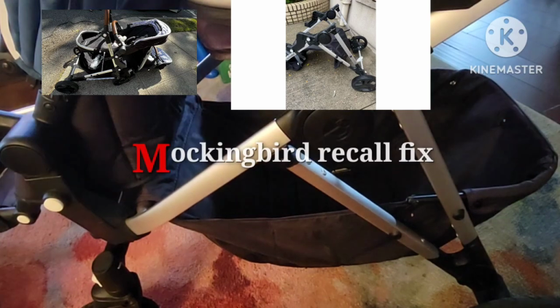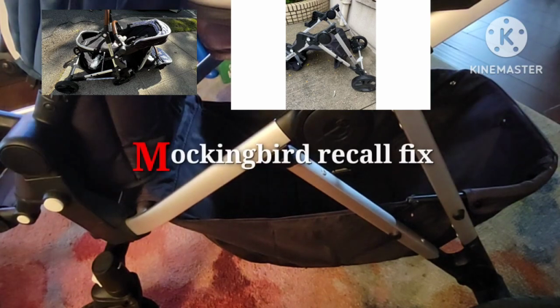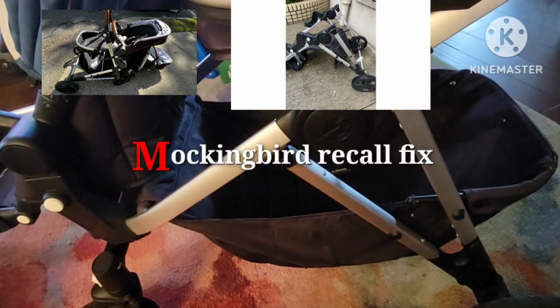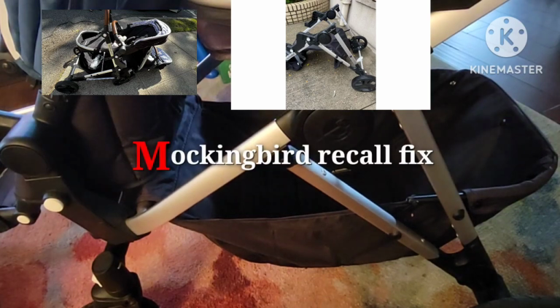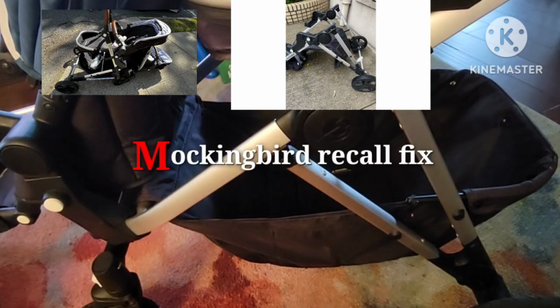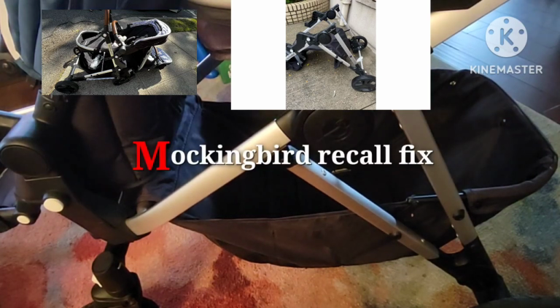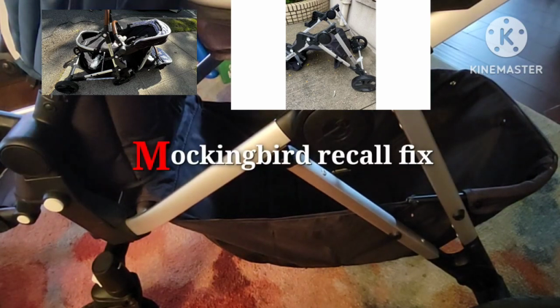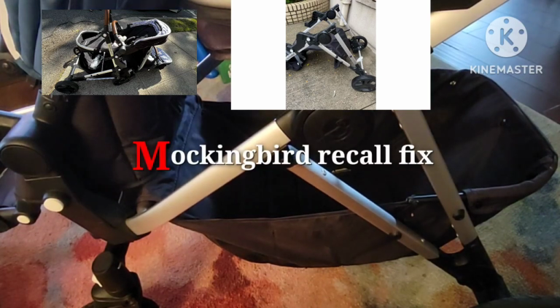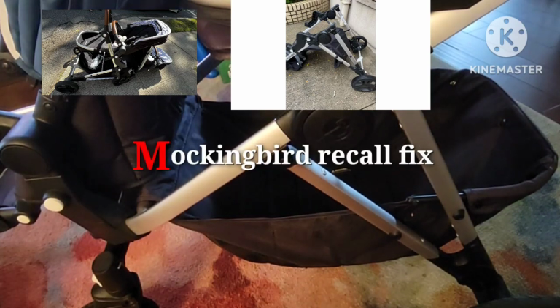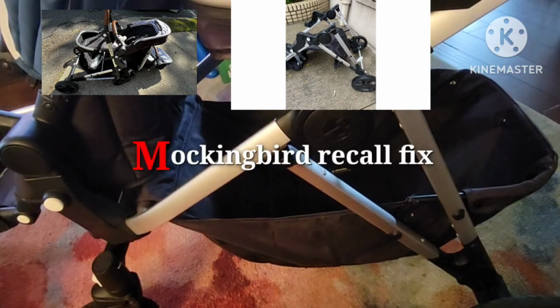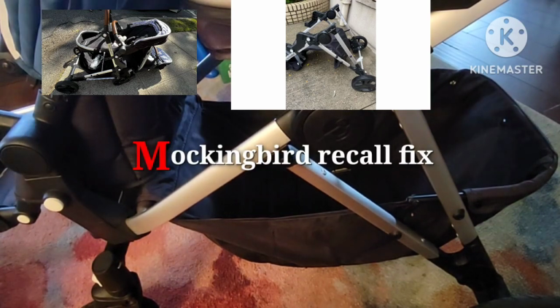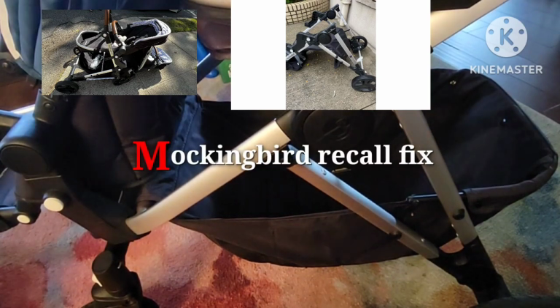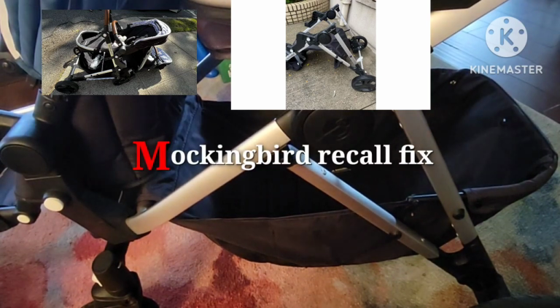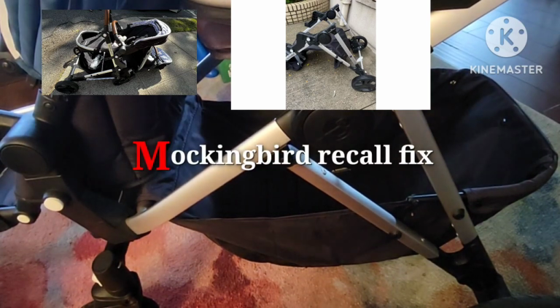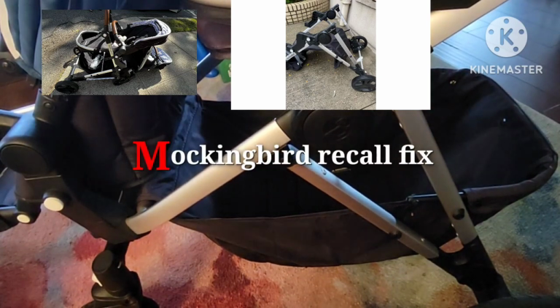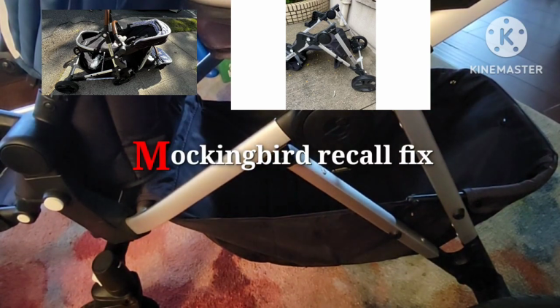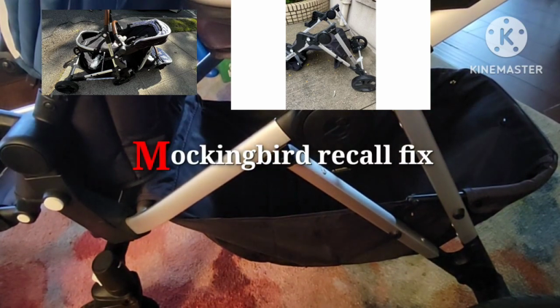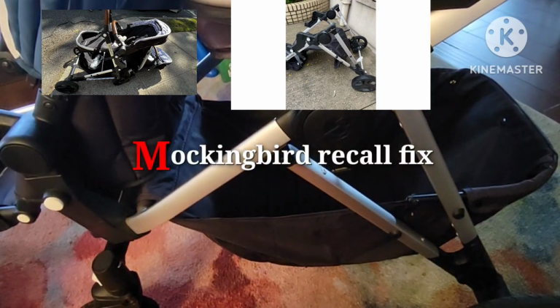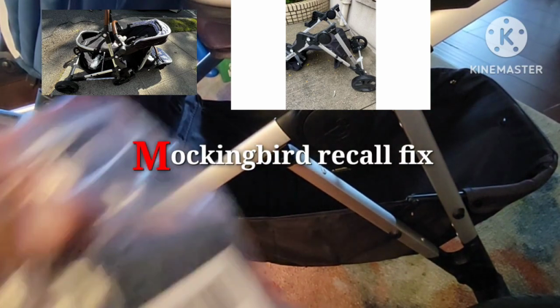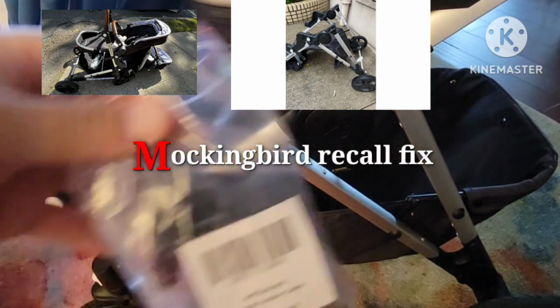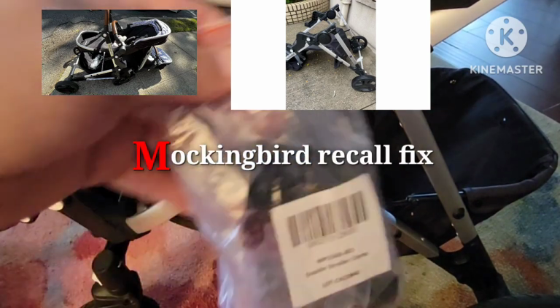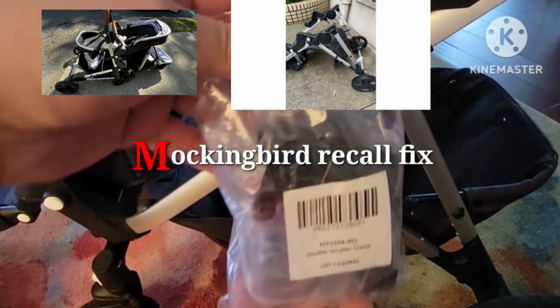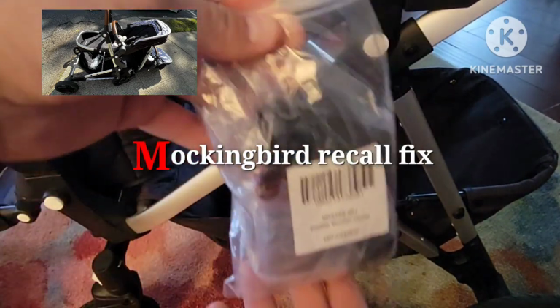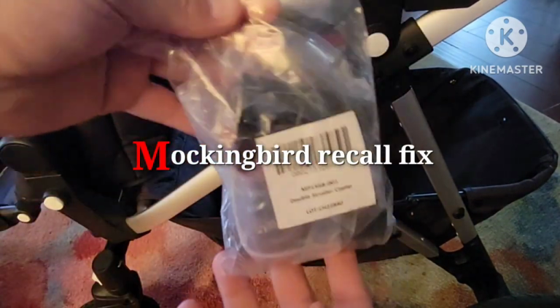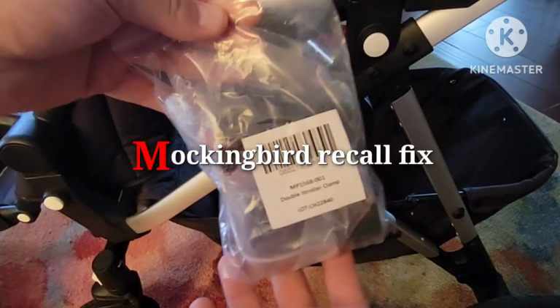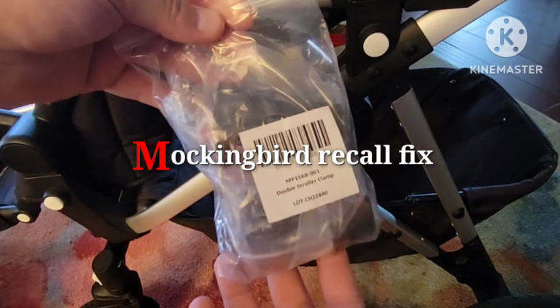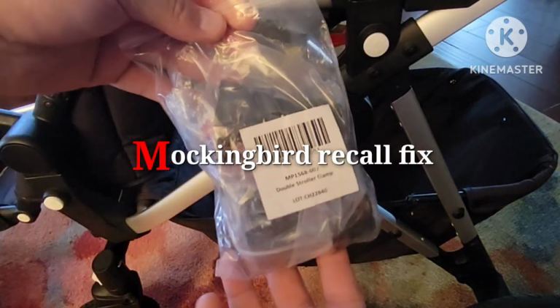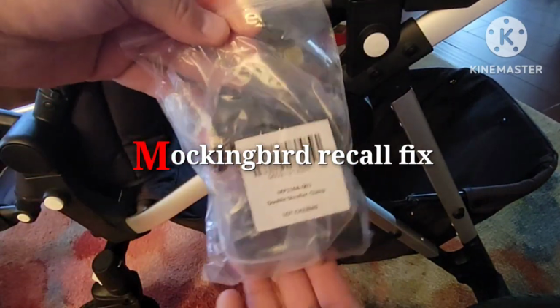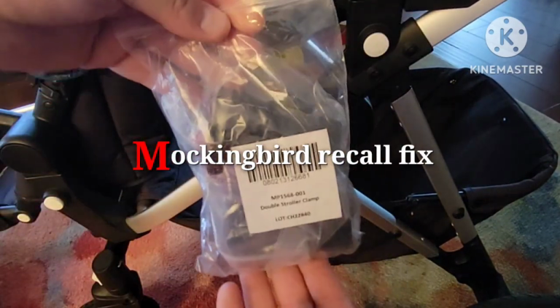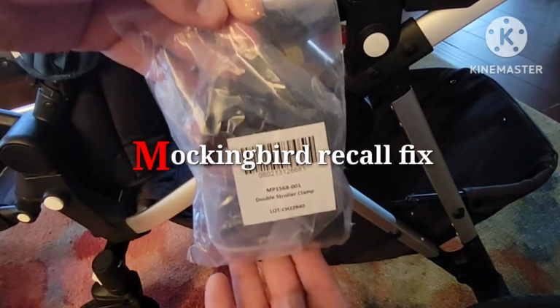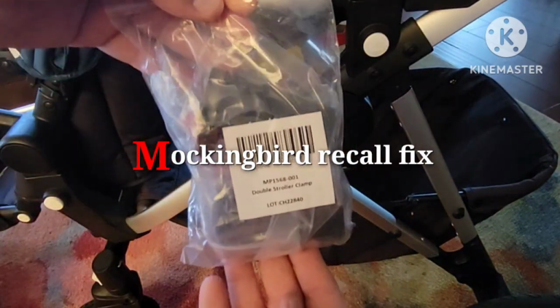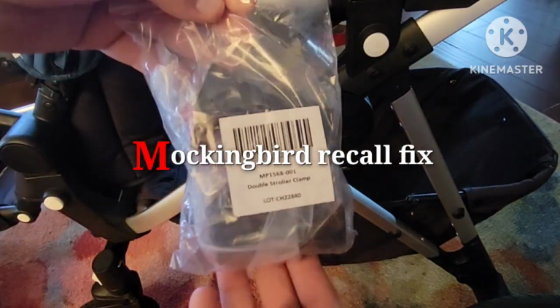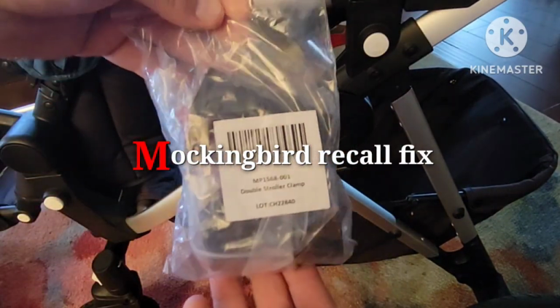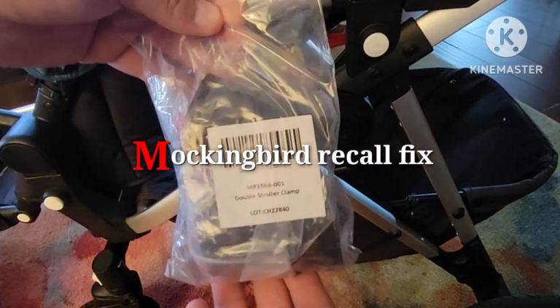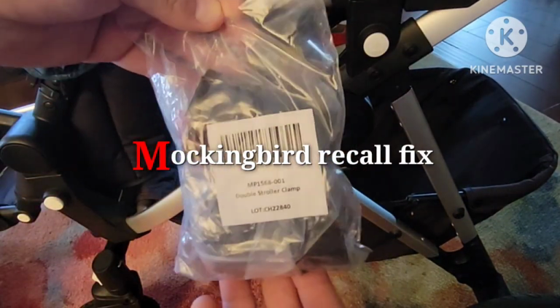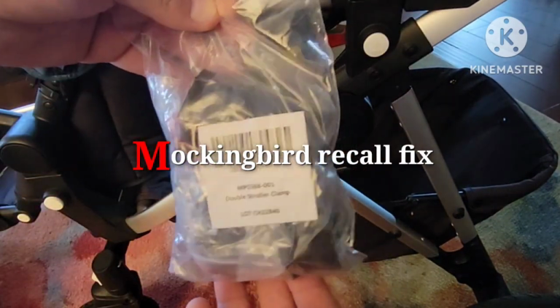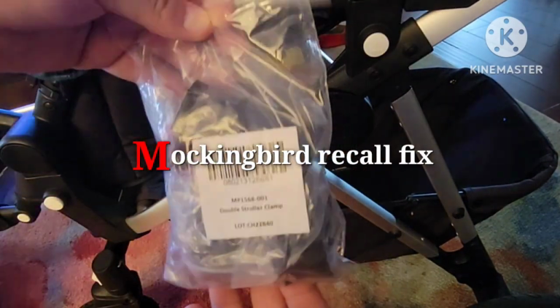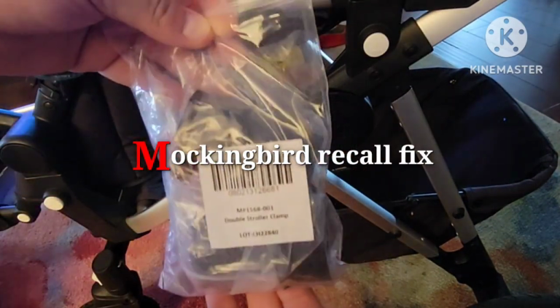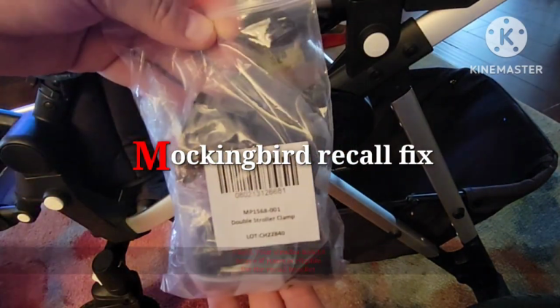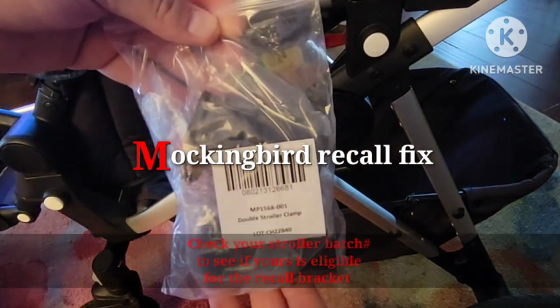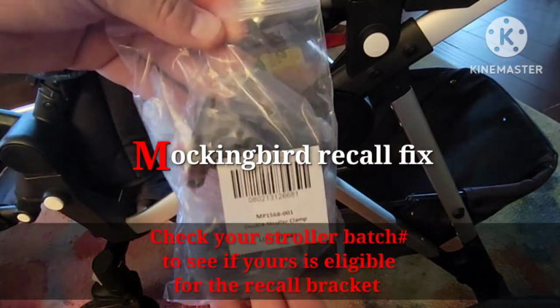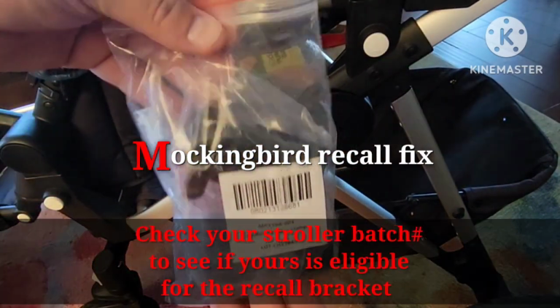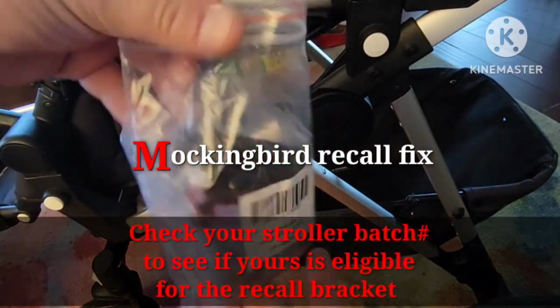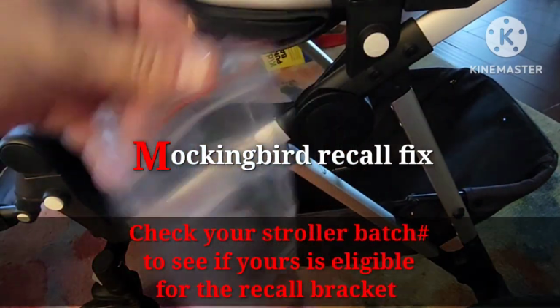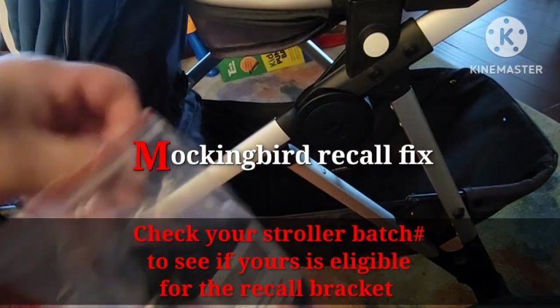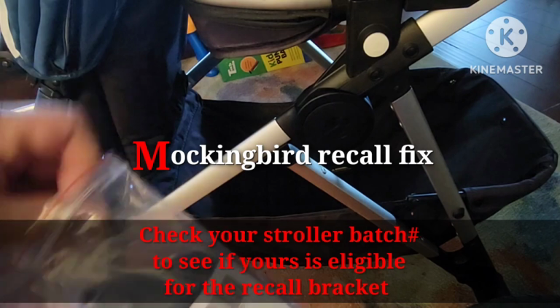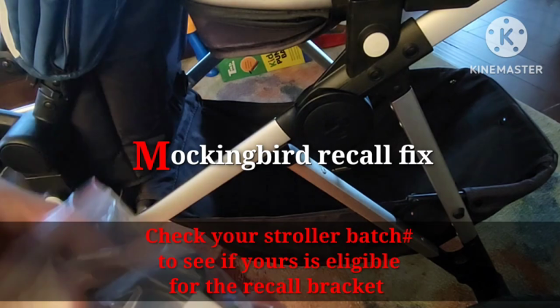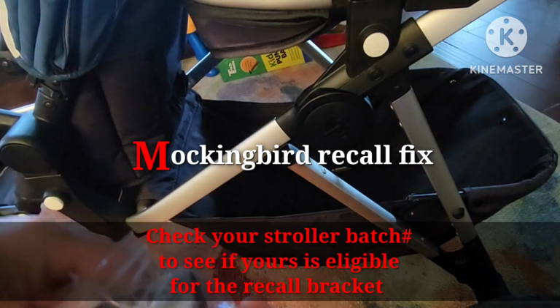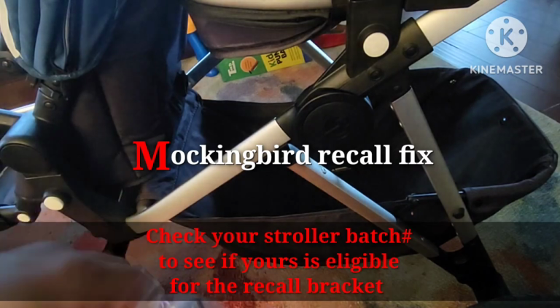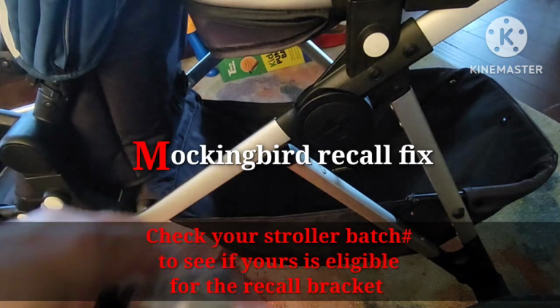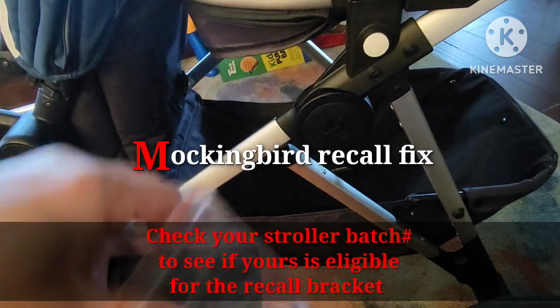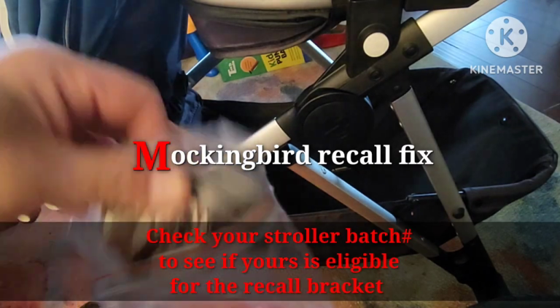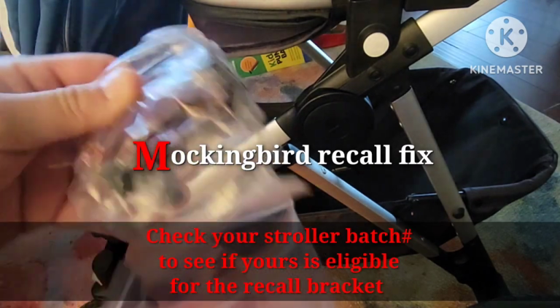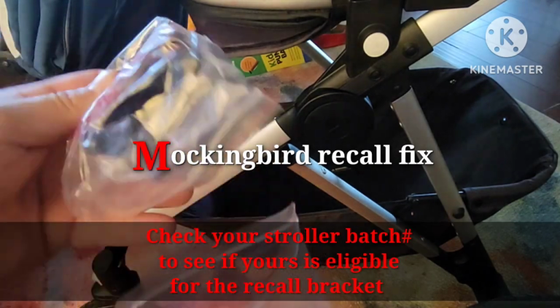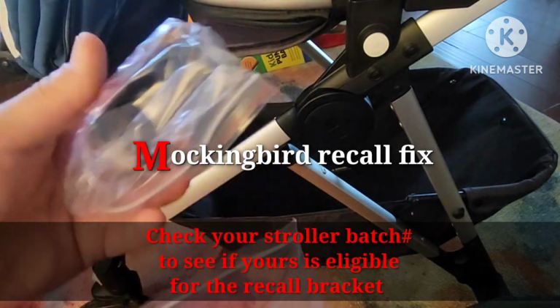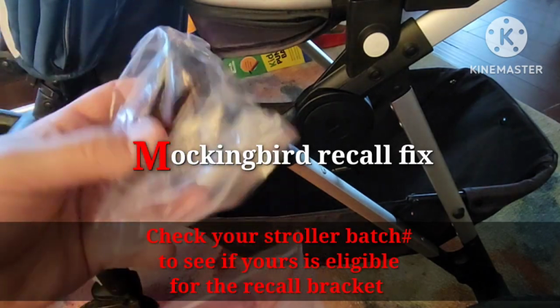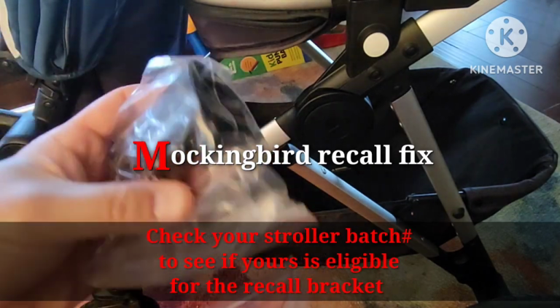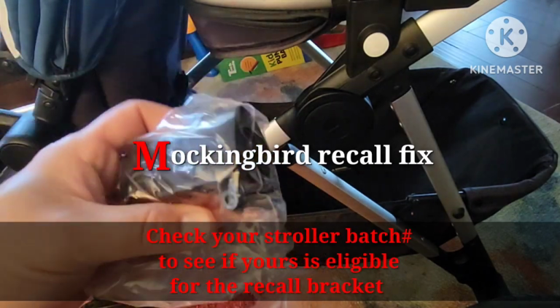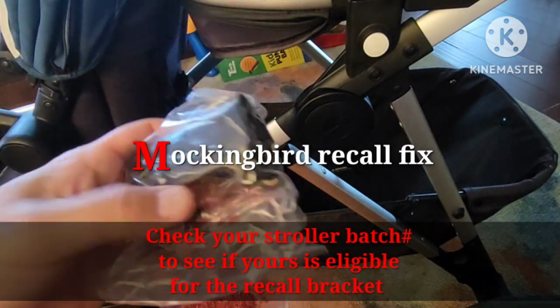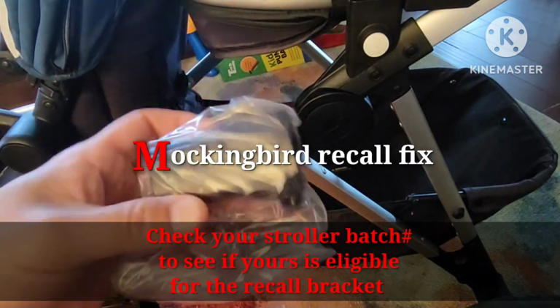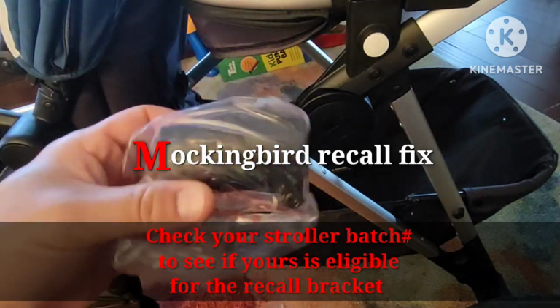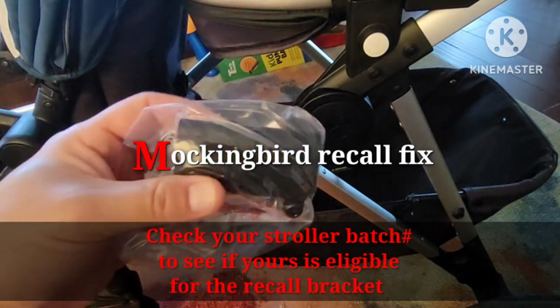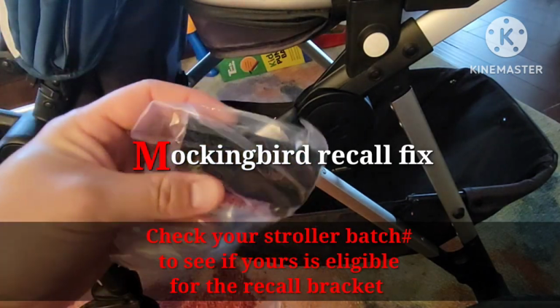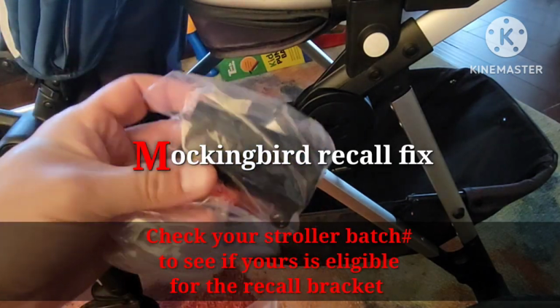Hey Mockingbird stroller owners! I'm going to show you how to fix the problem with the recent recall.